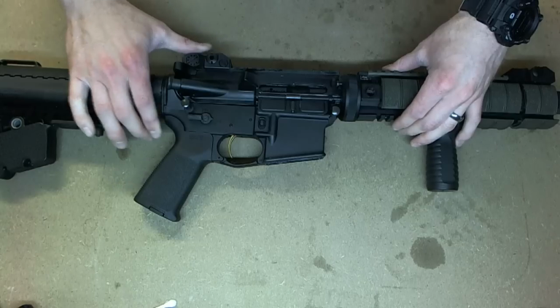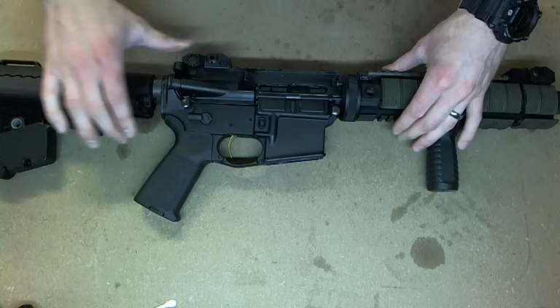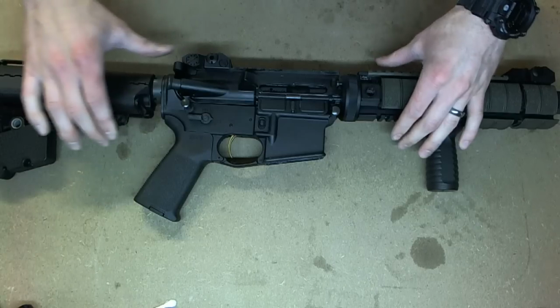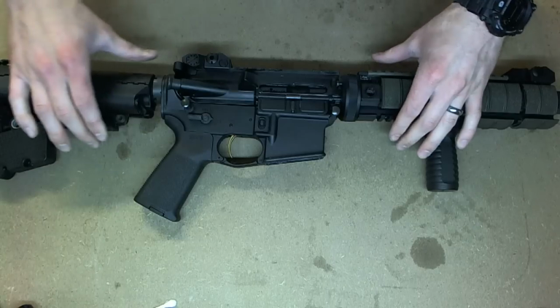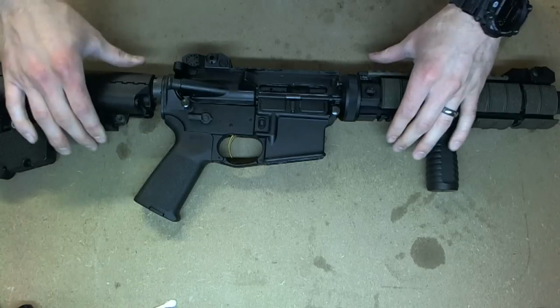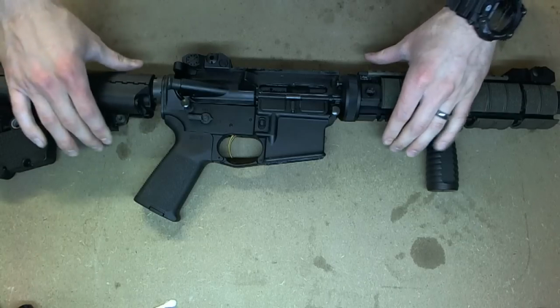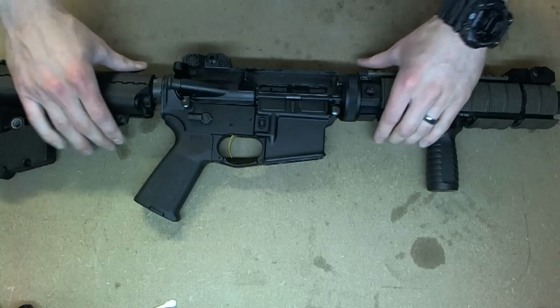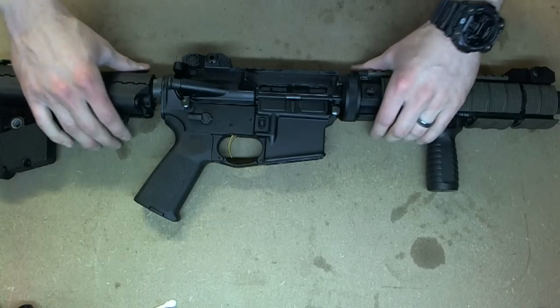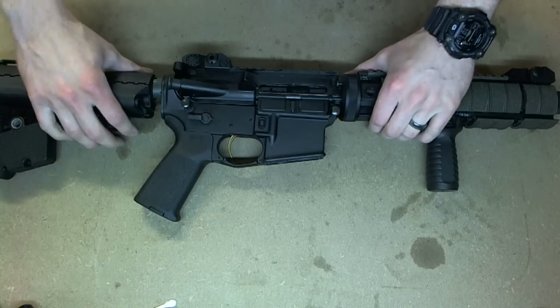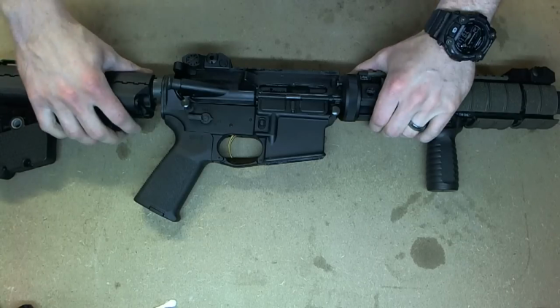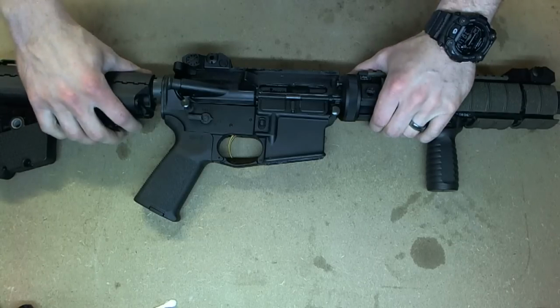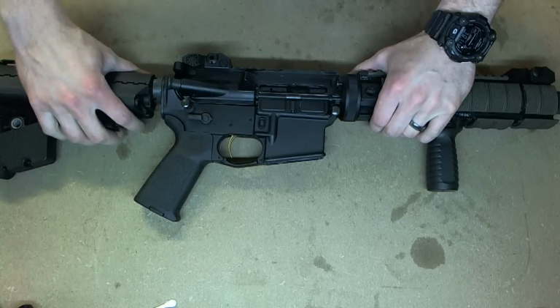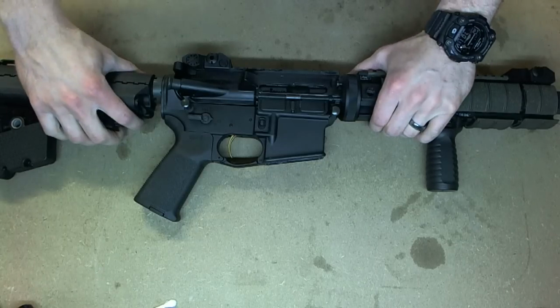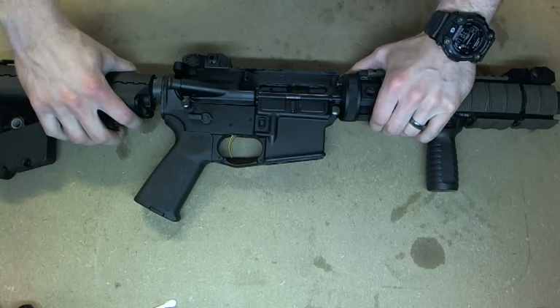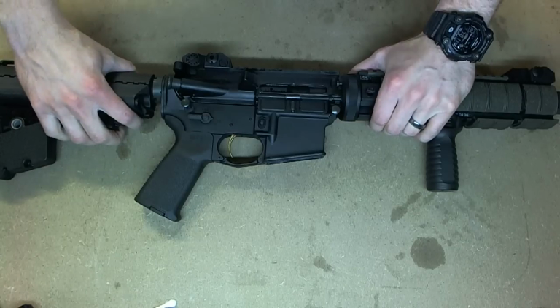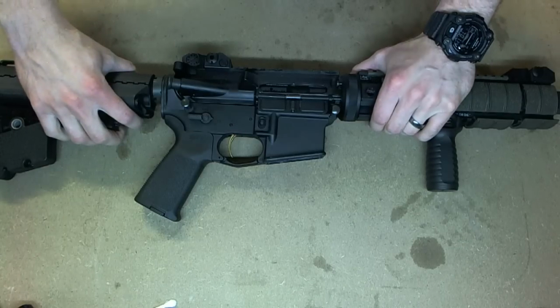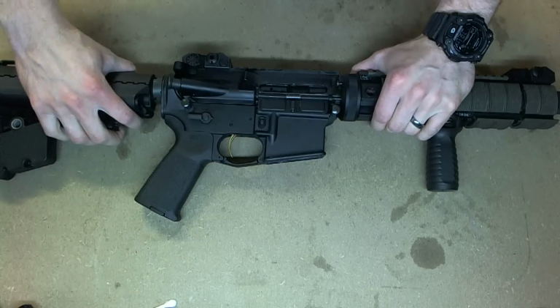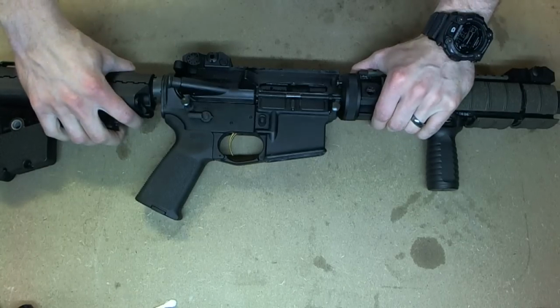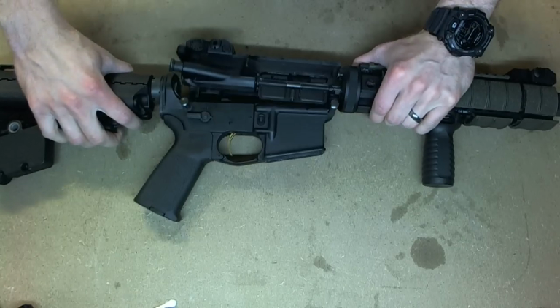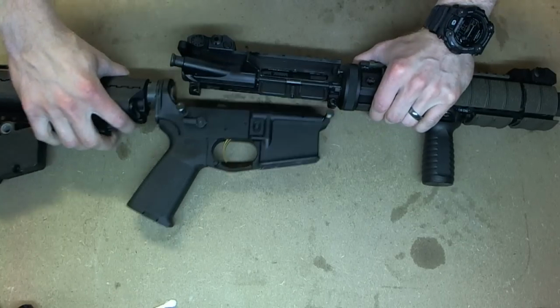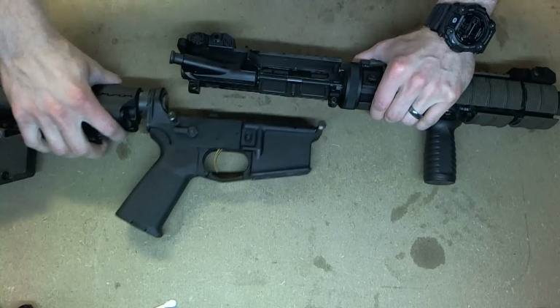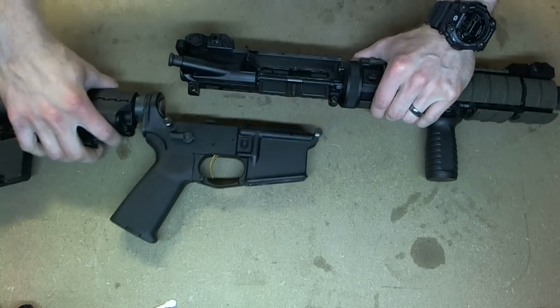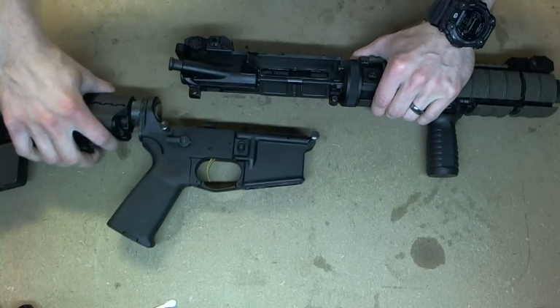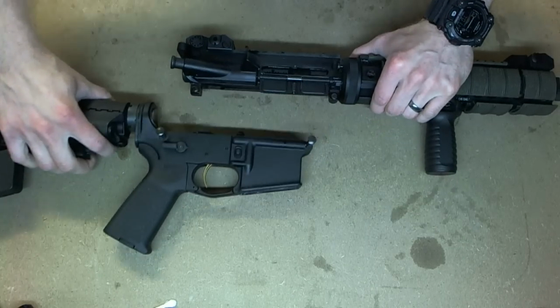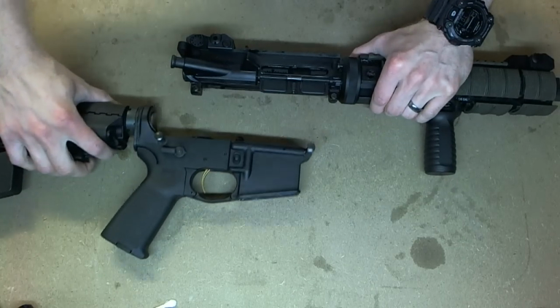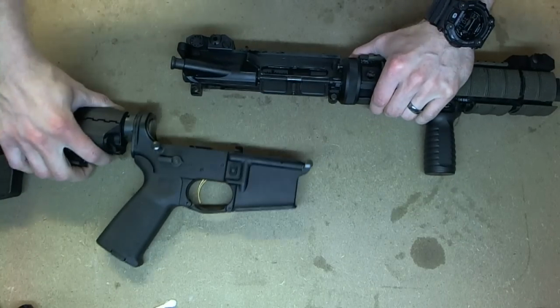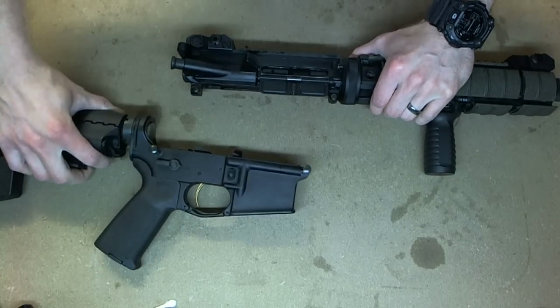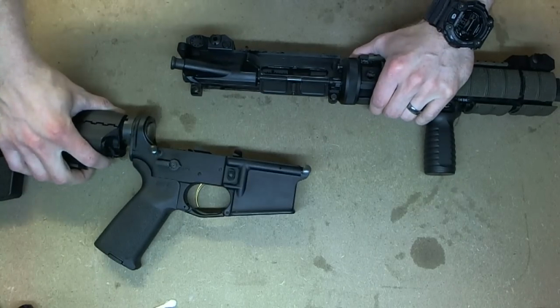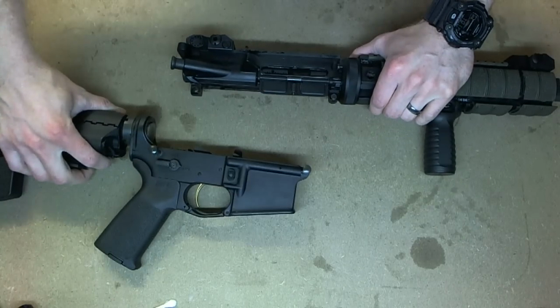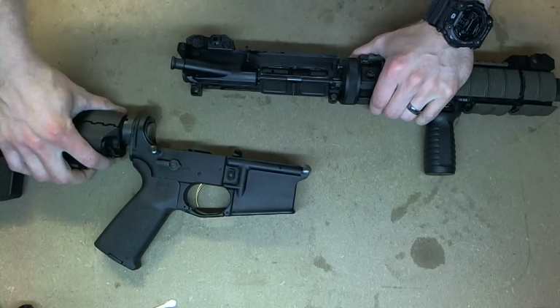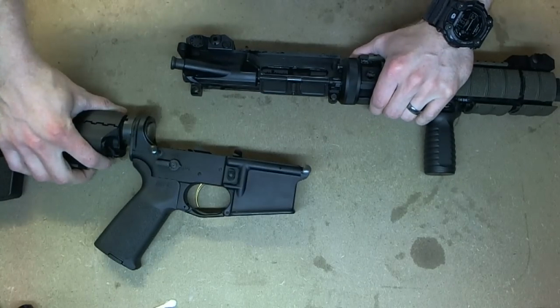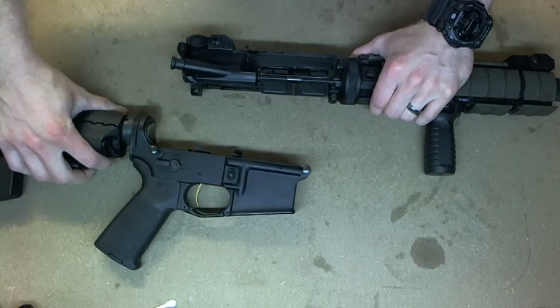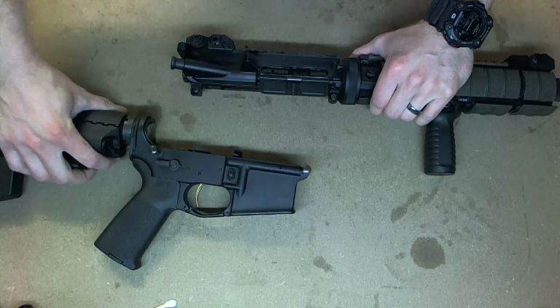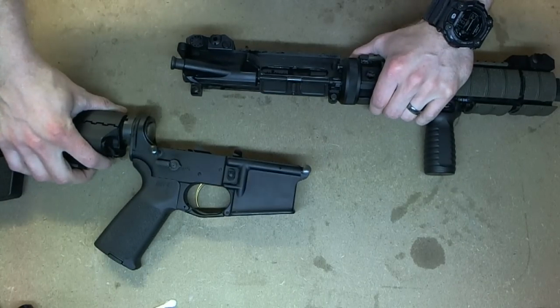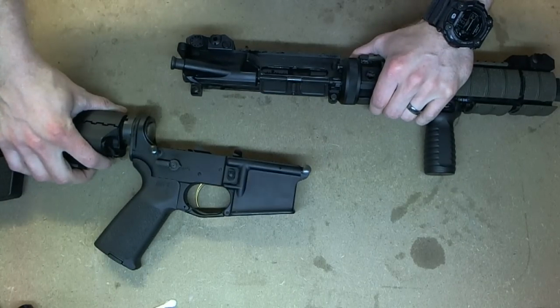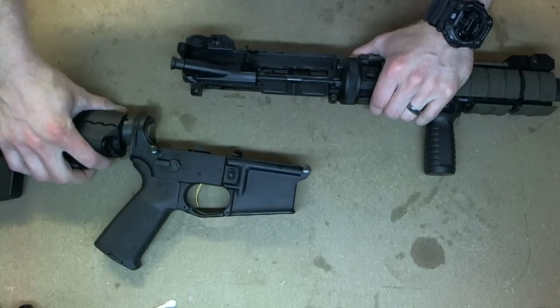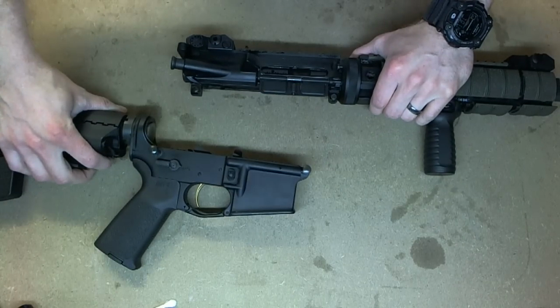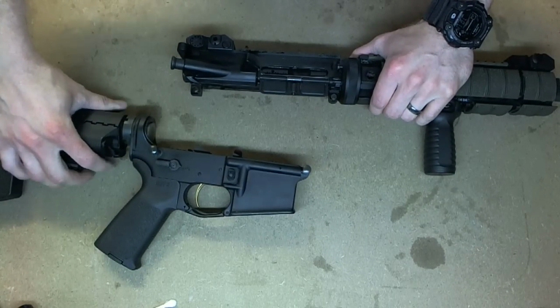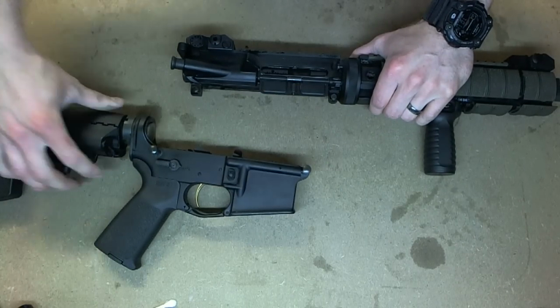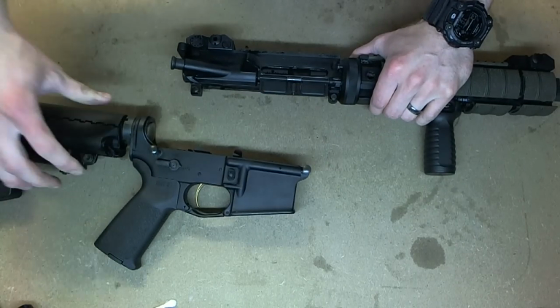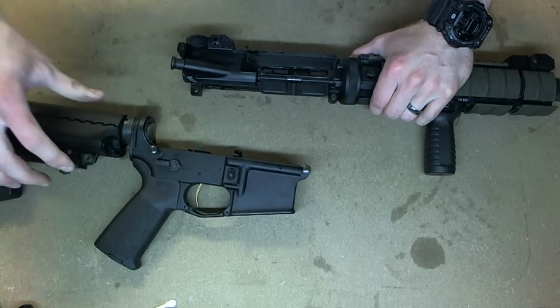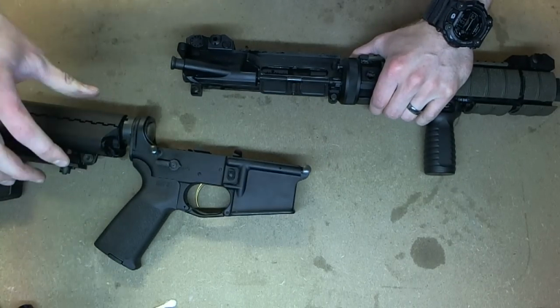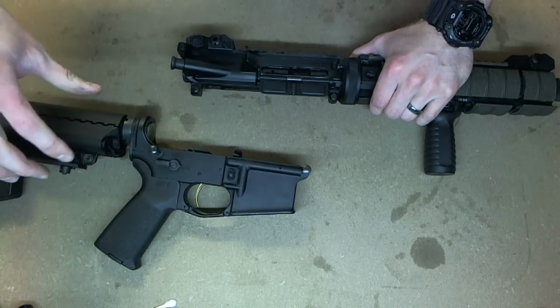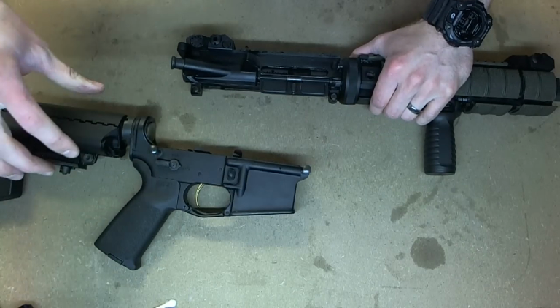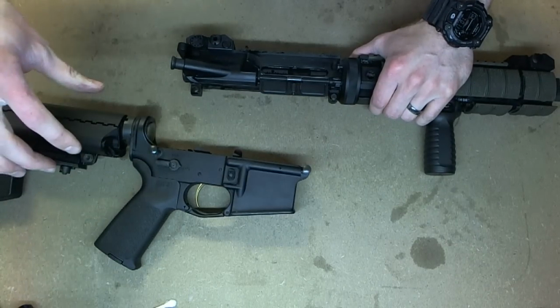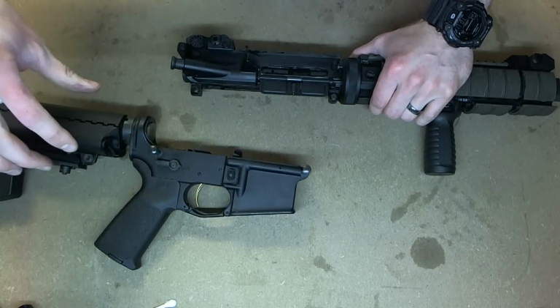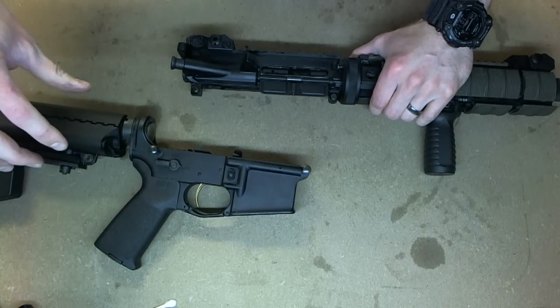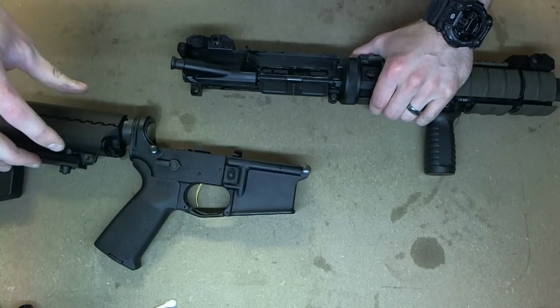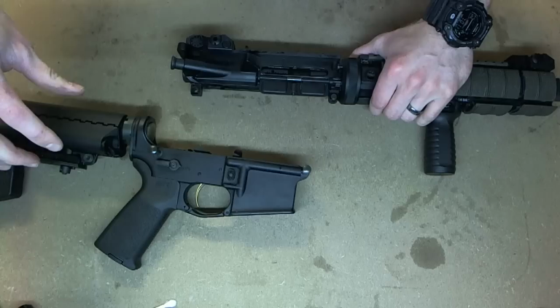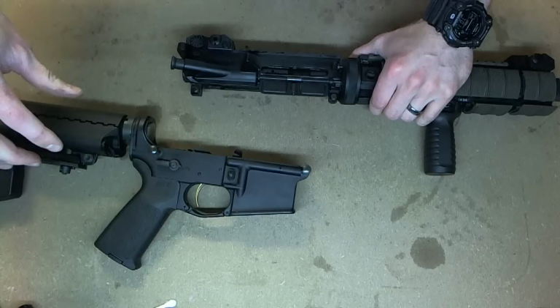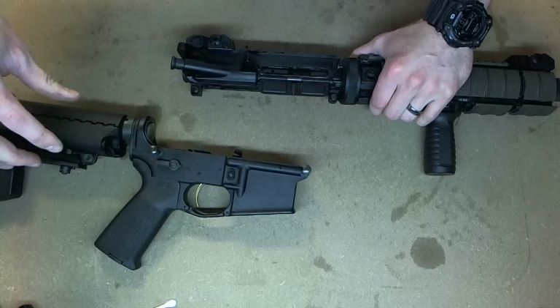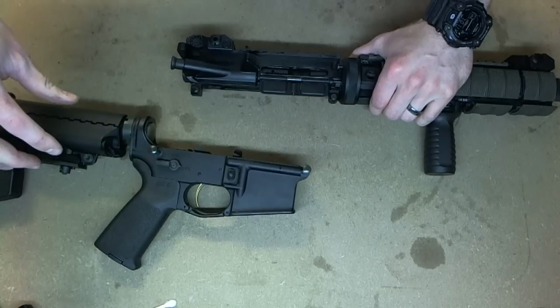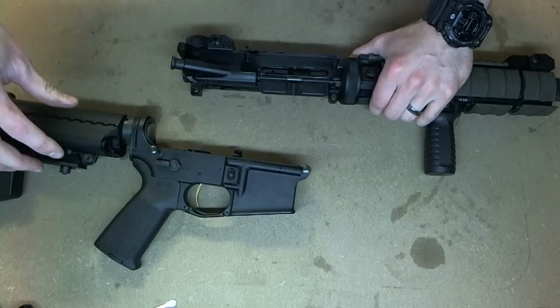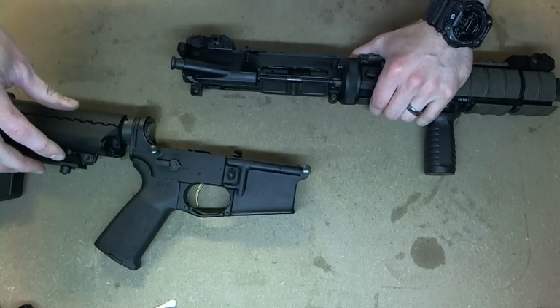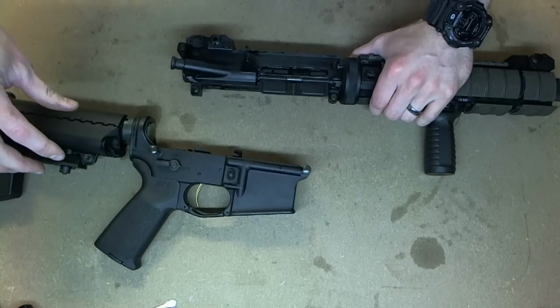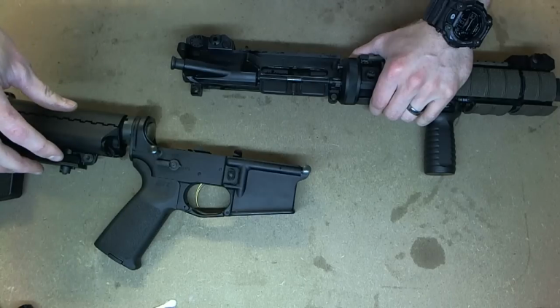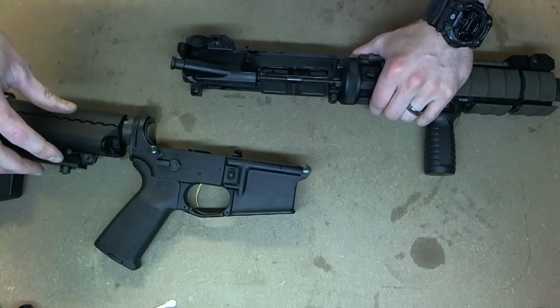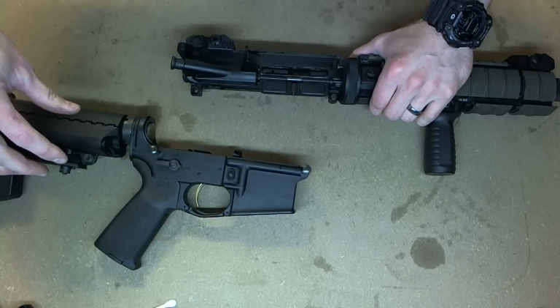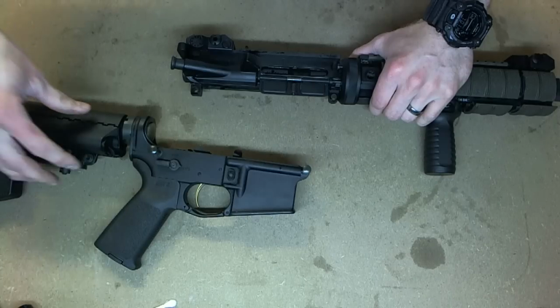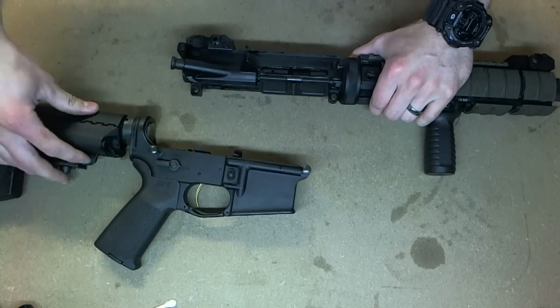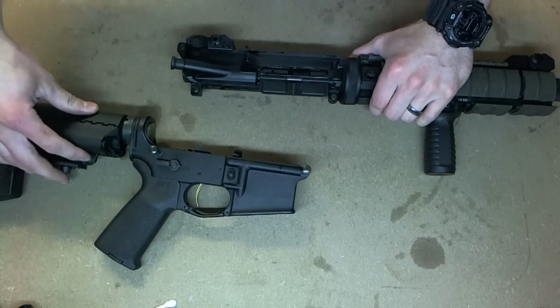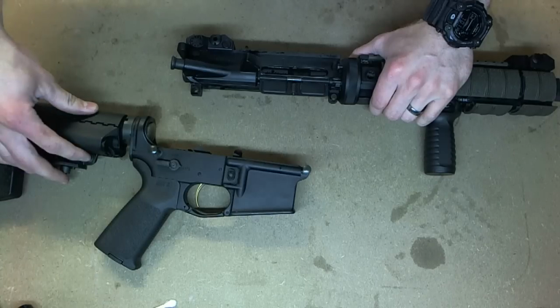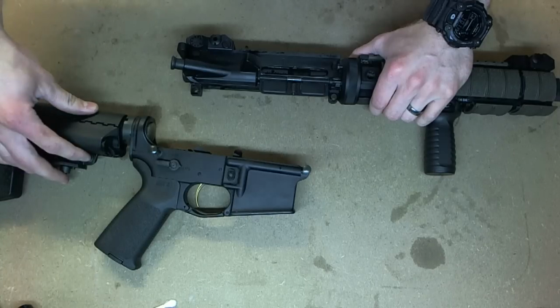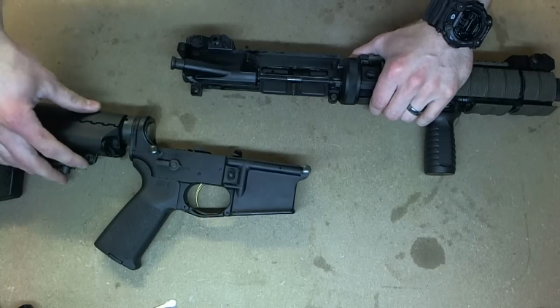Now your gun will separate into the lower and upper receivers. The field strip for the lower is now completed.